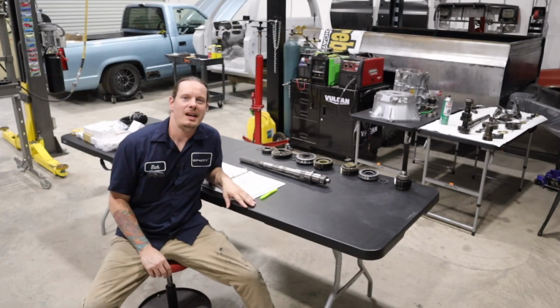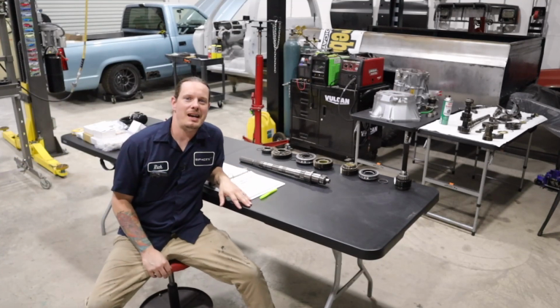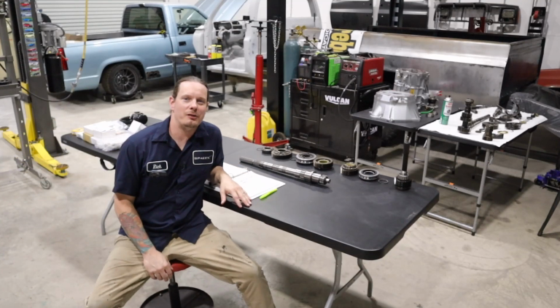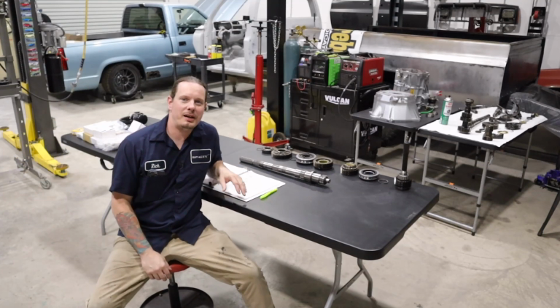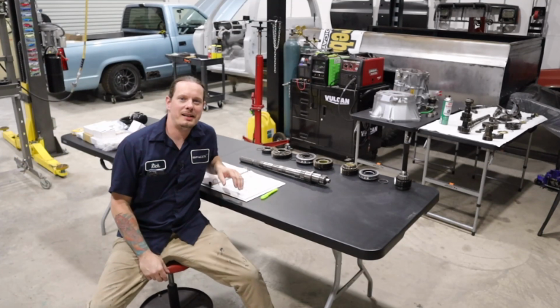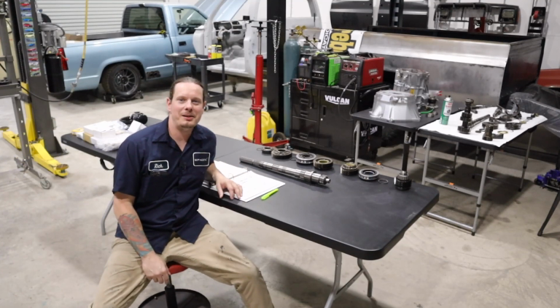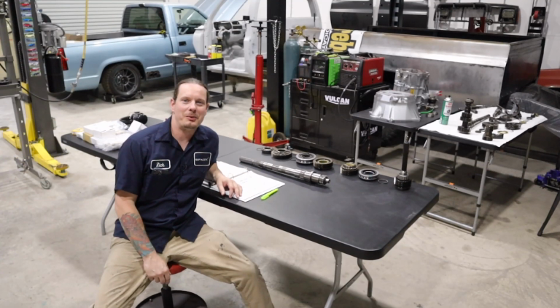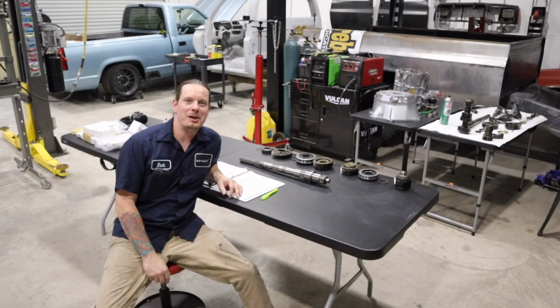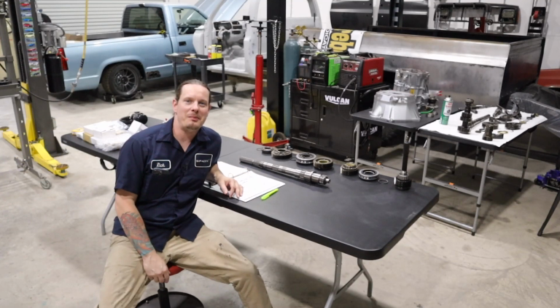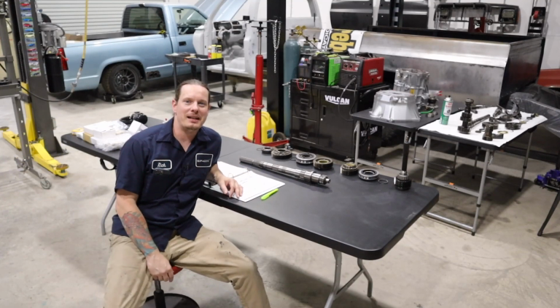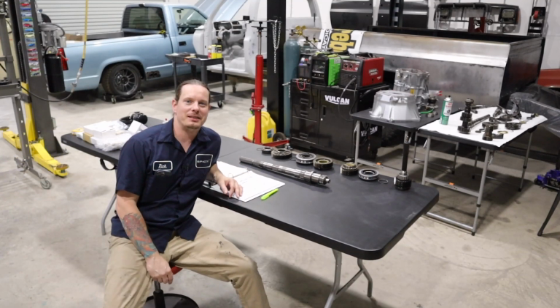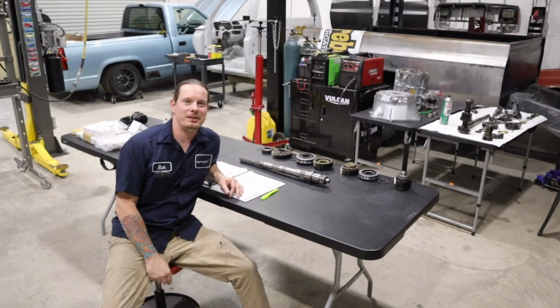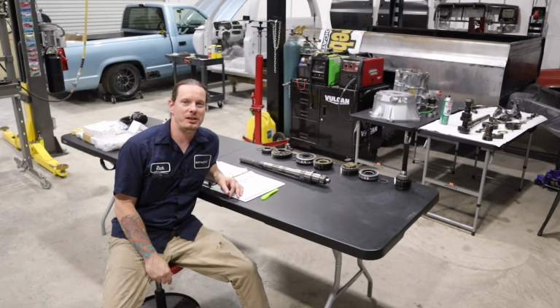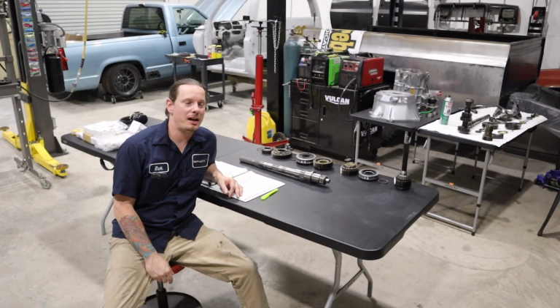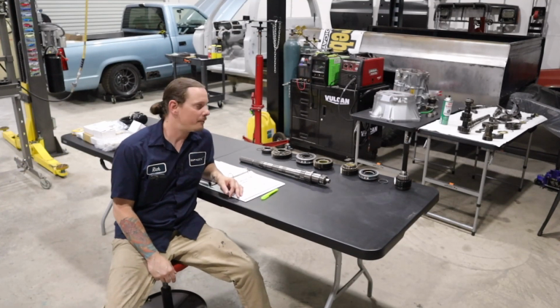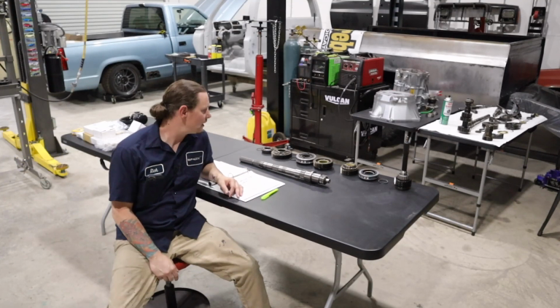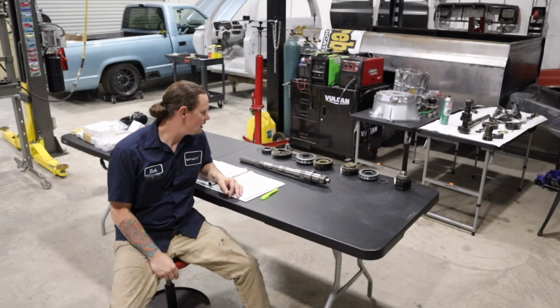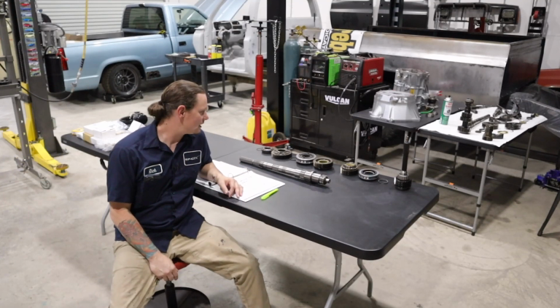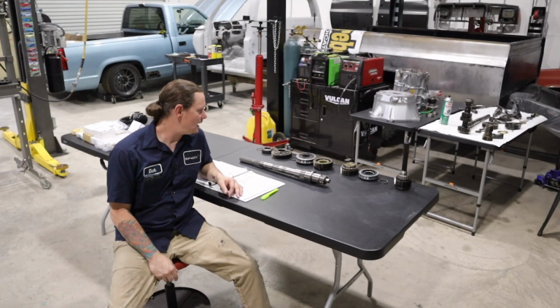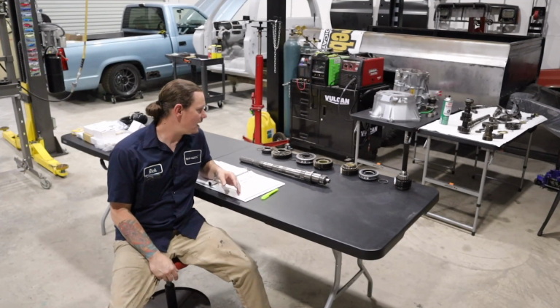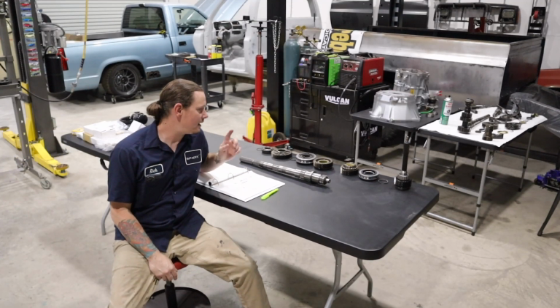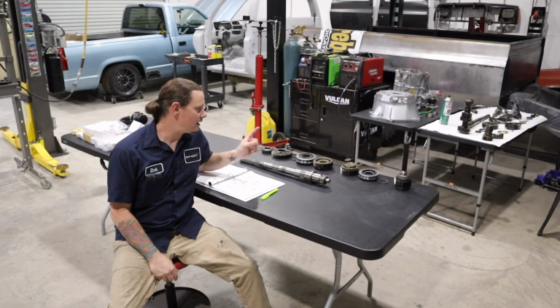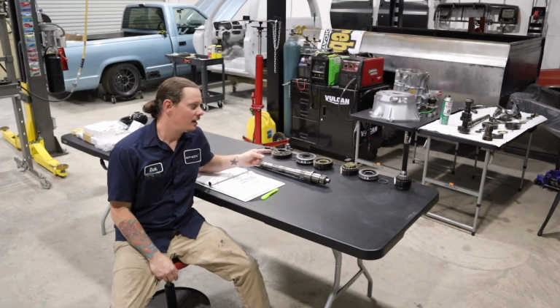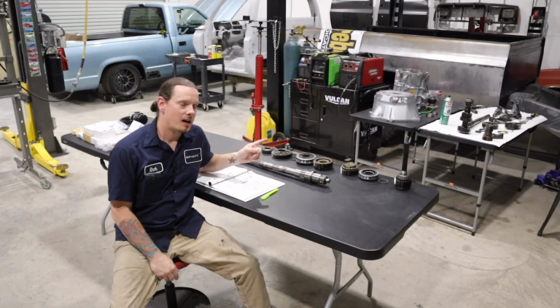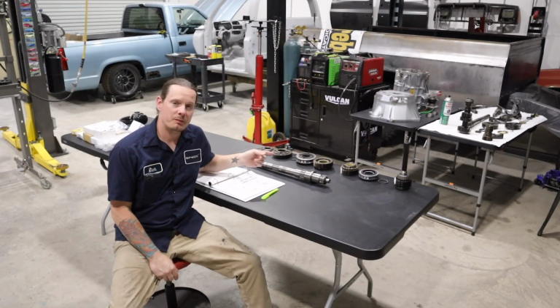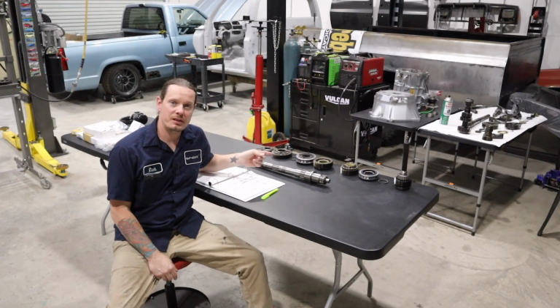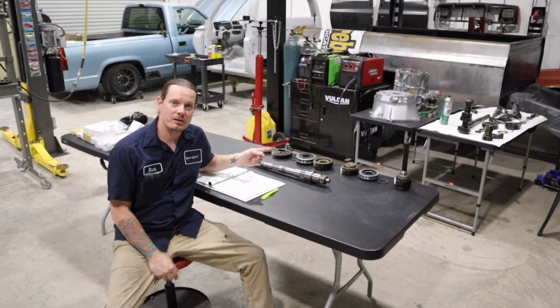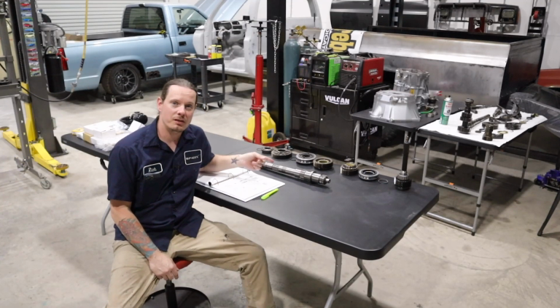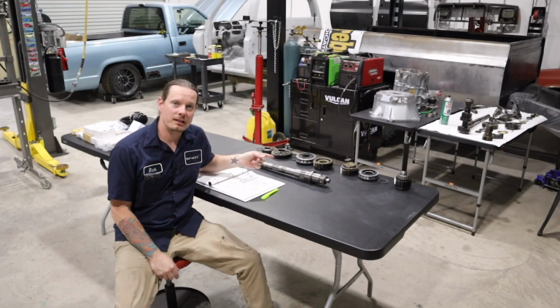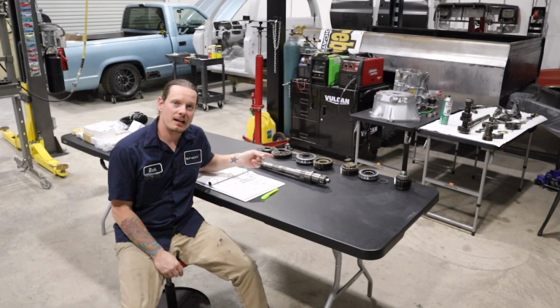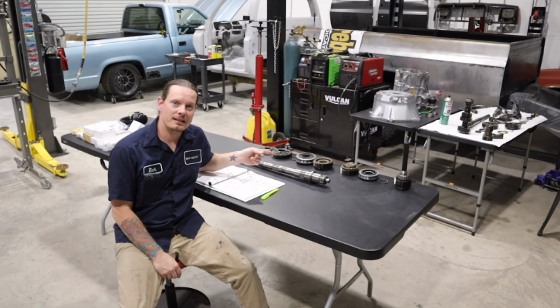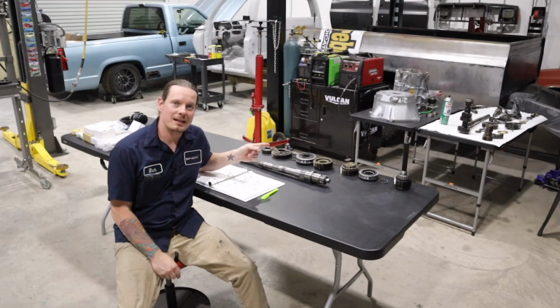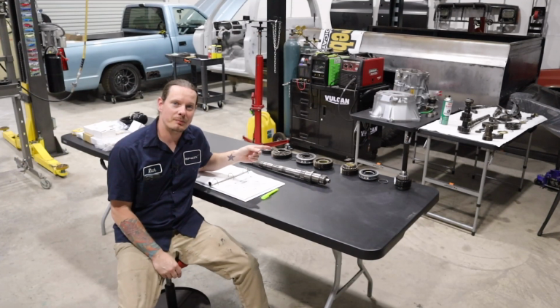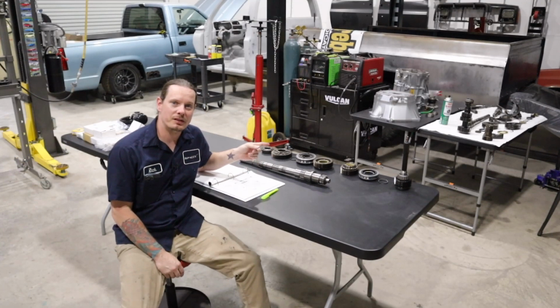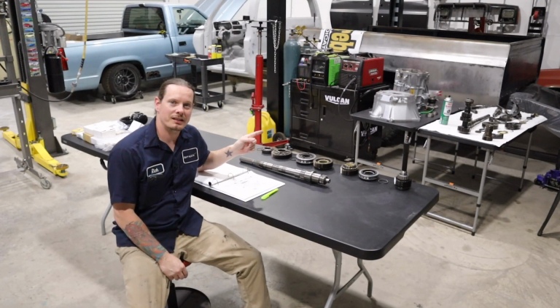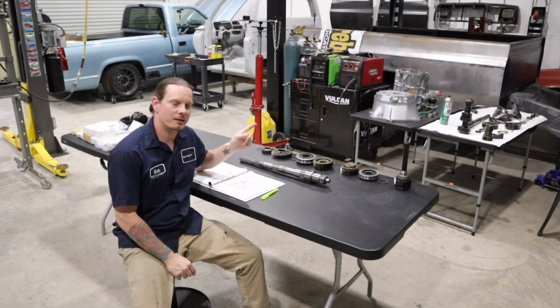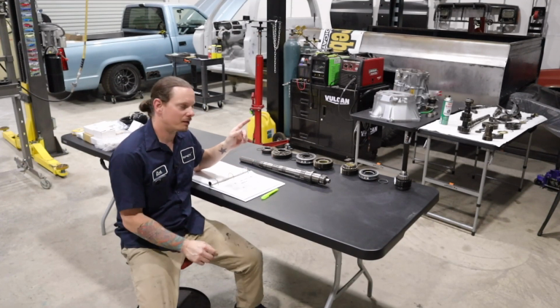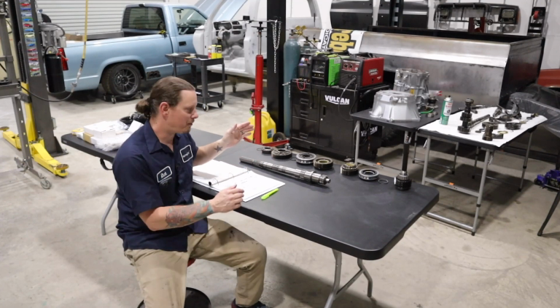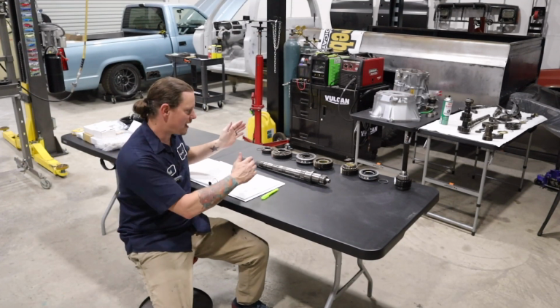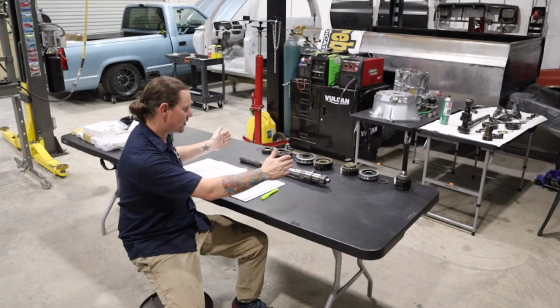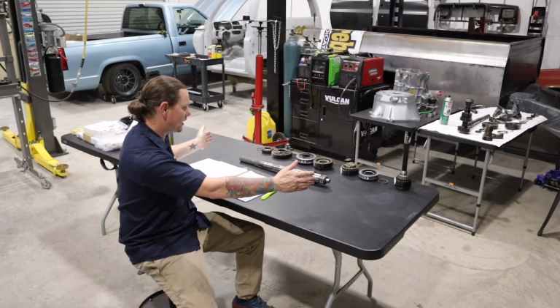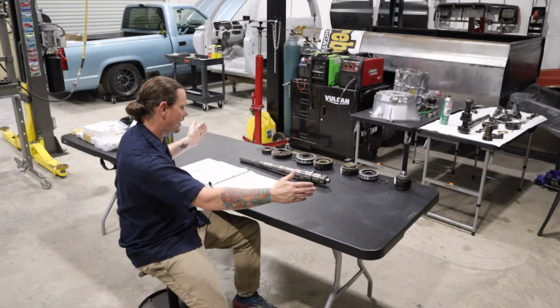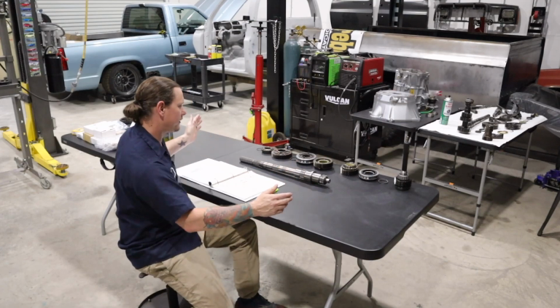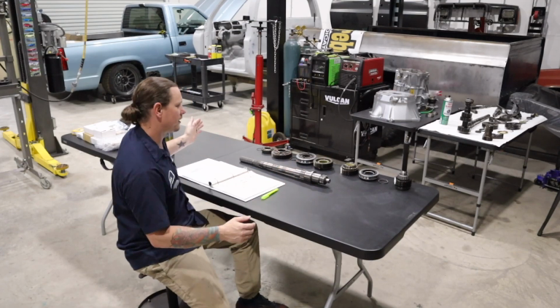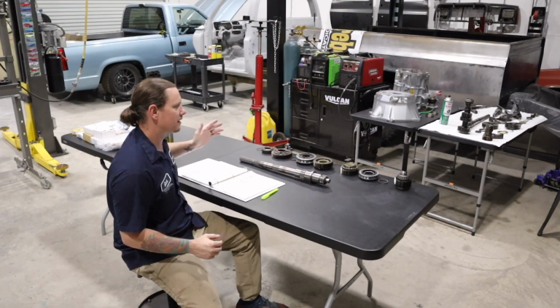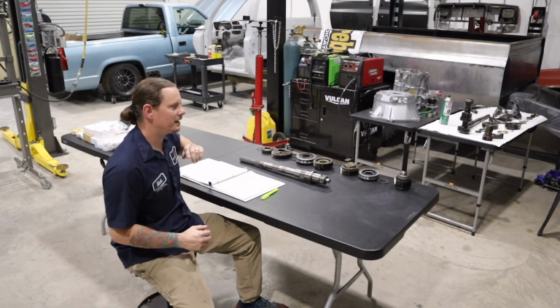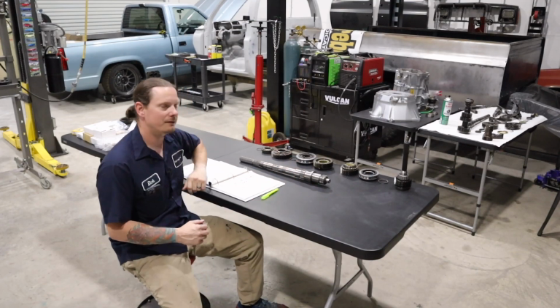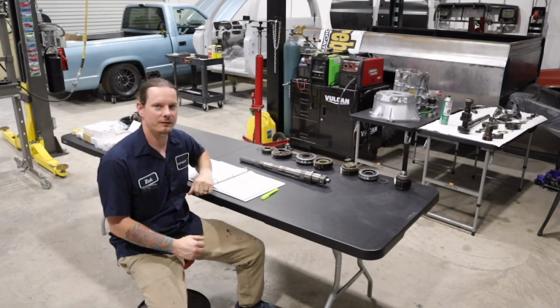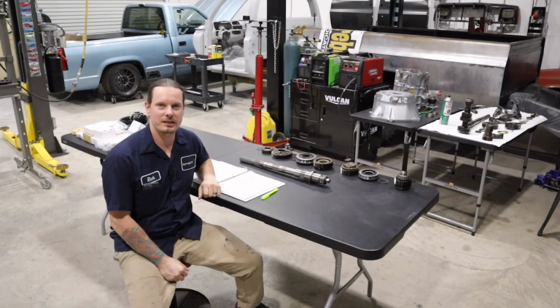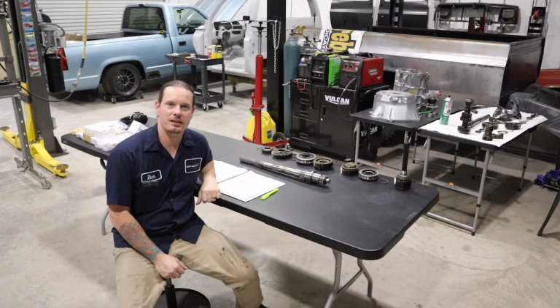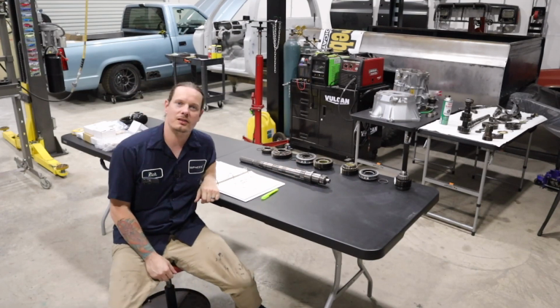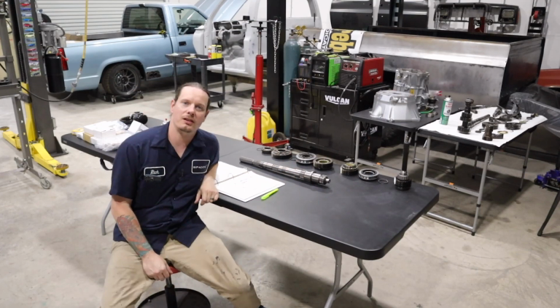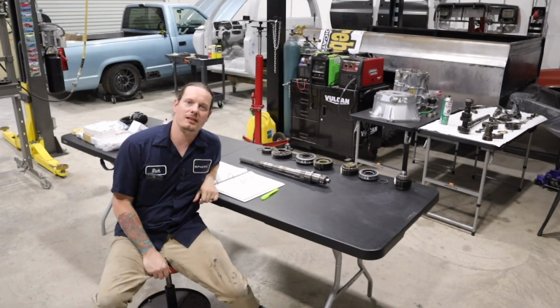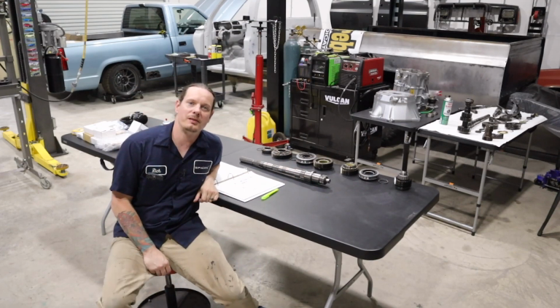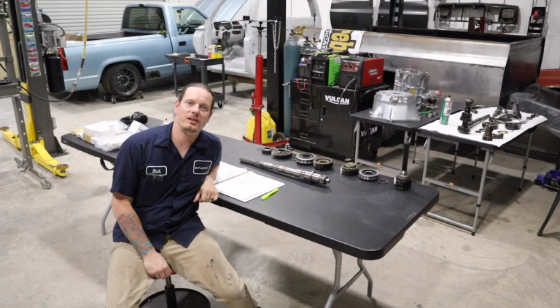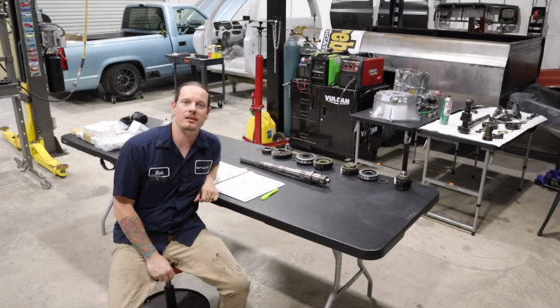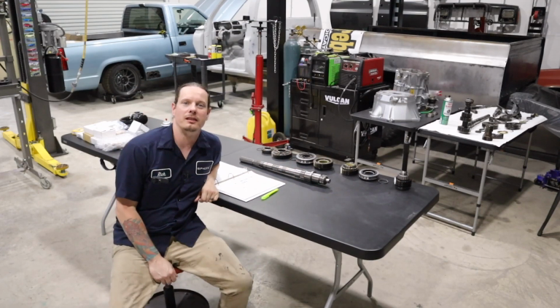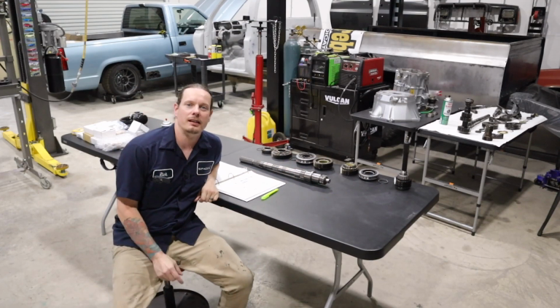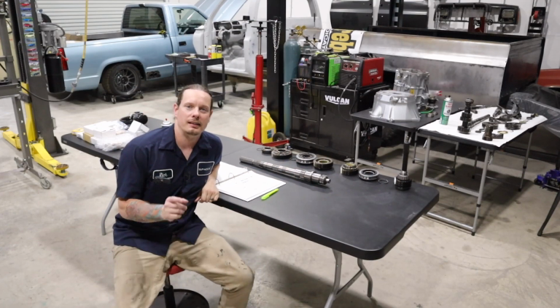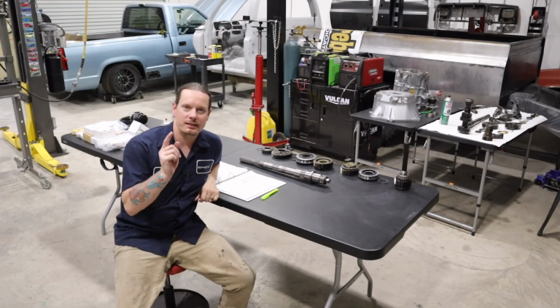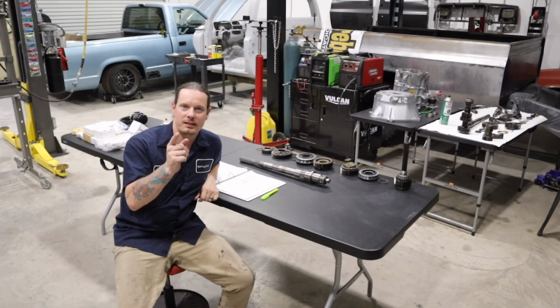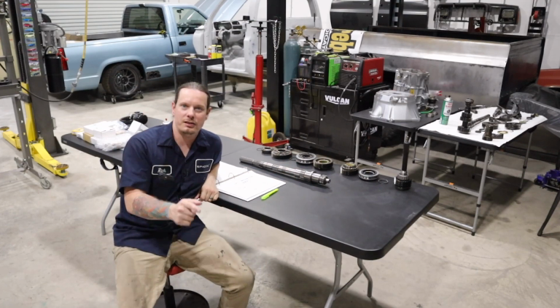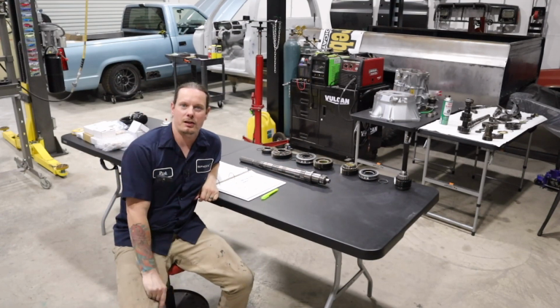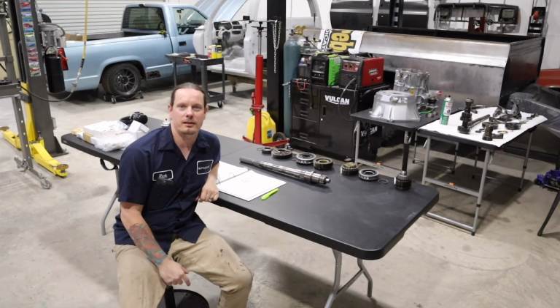Hey everybody, welcome back to the shop. Today I'm going to be showing you guys how to put together the main shaft on a T56 transmission. Let's get started.